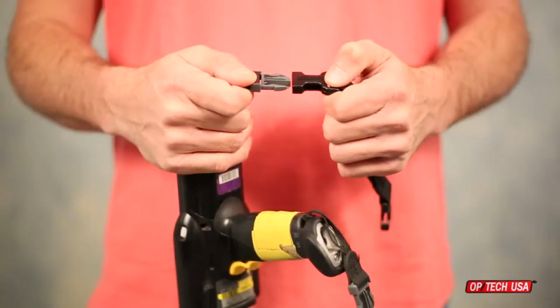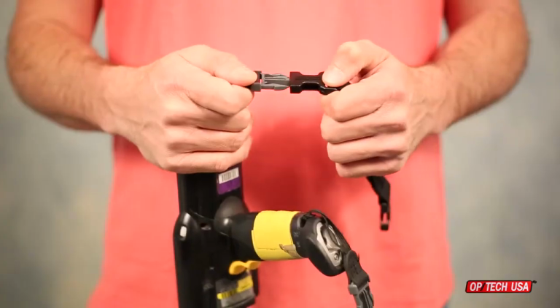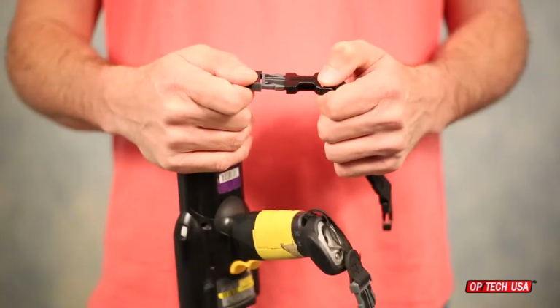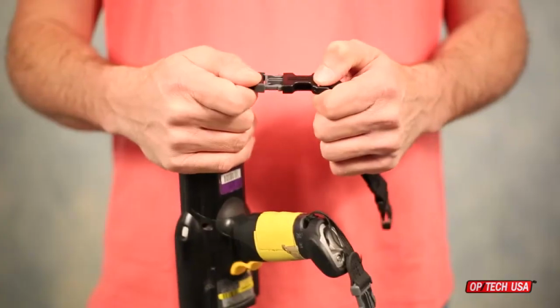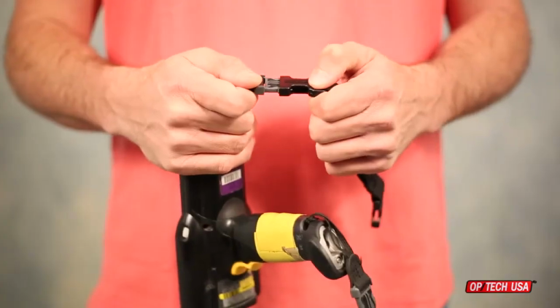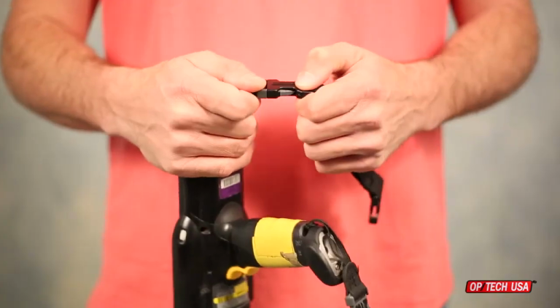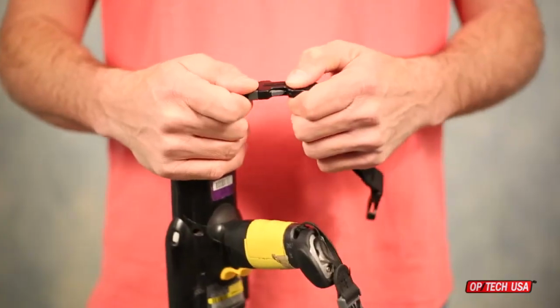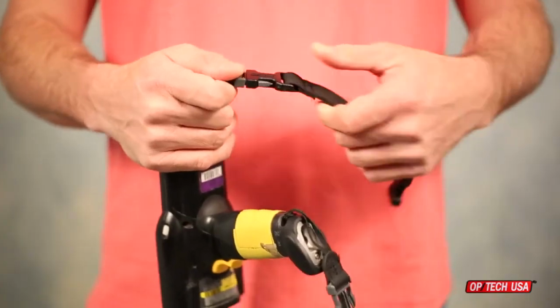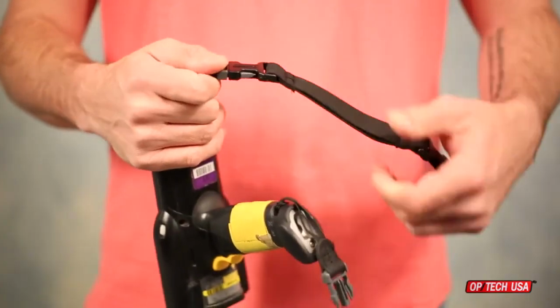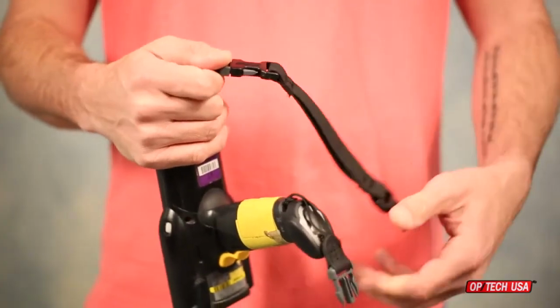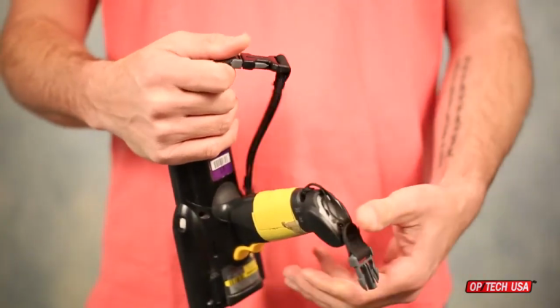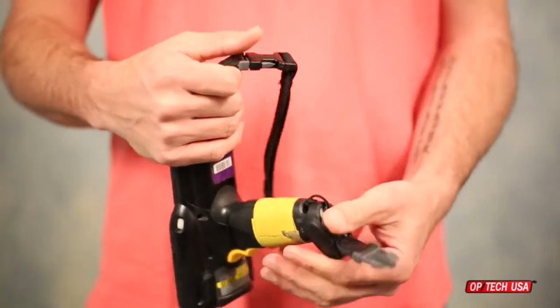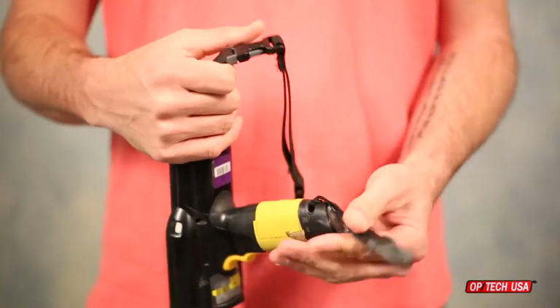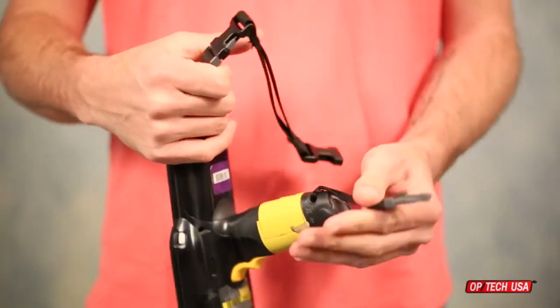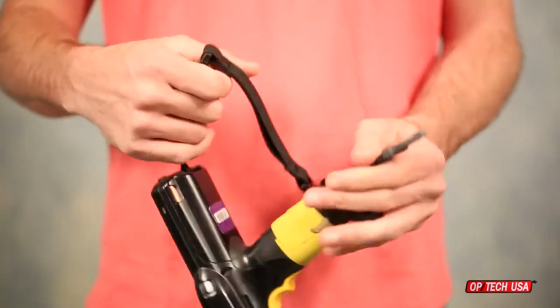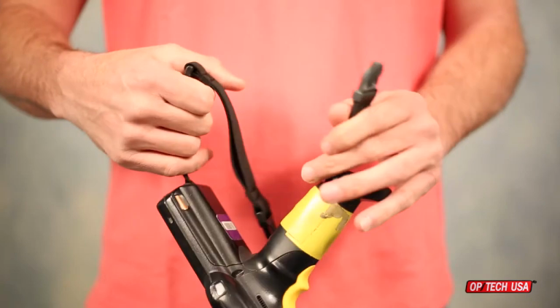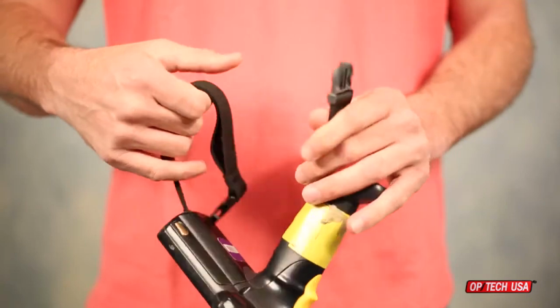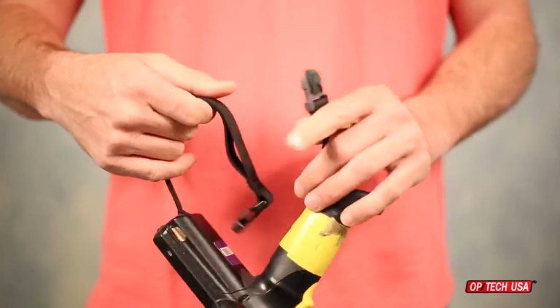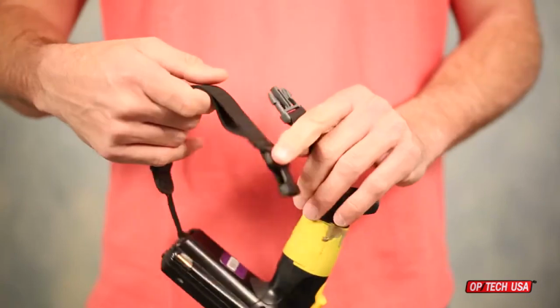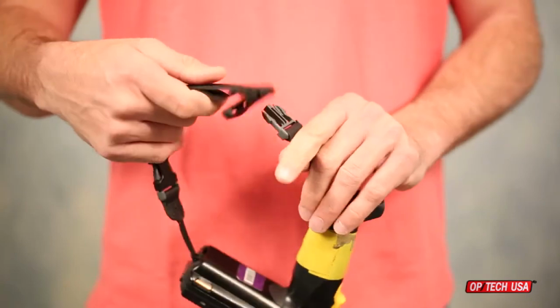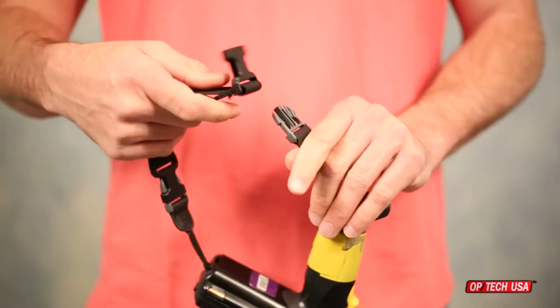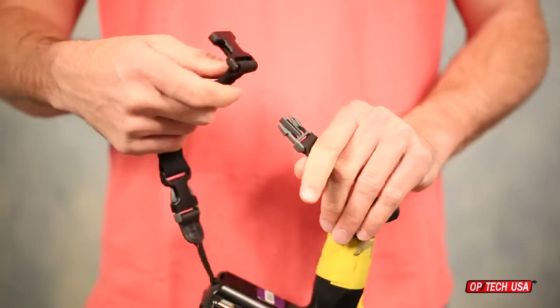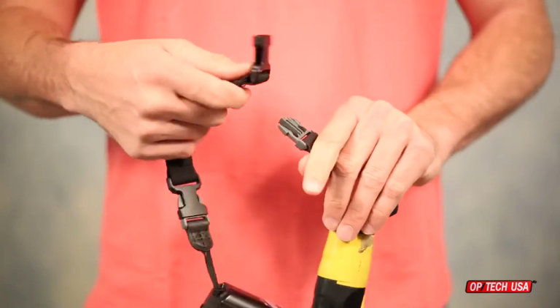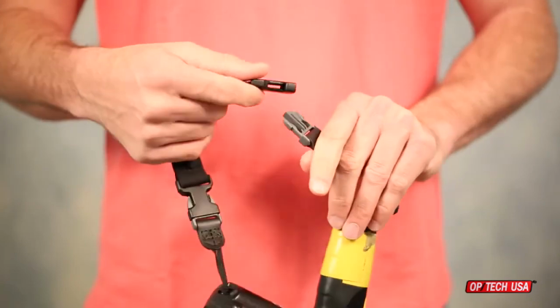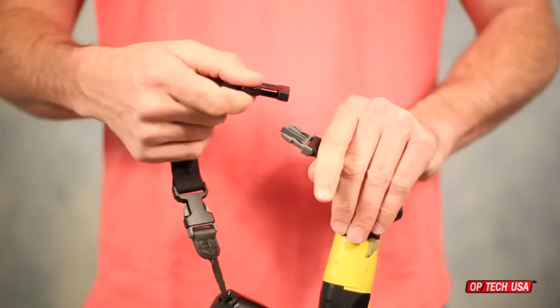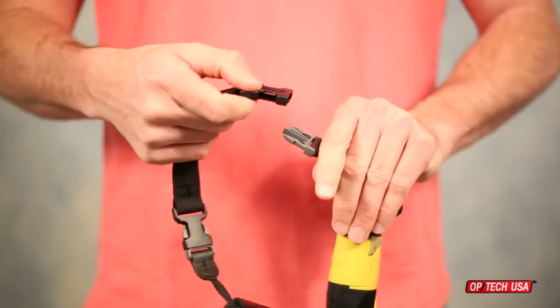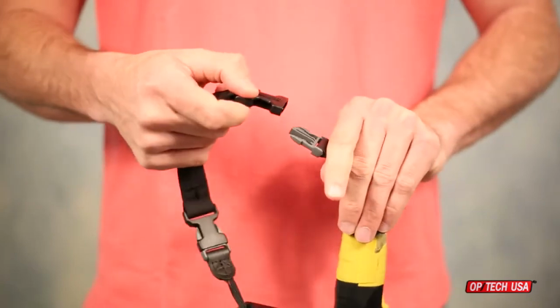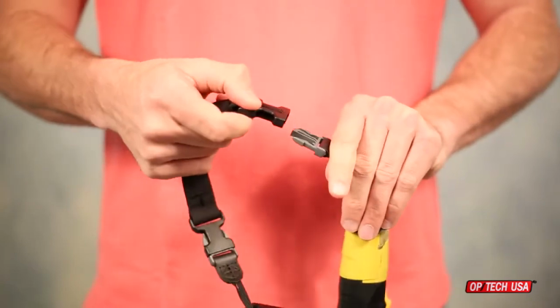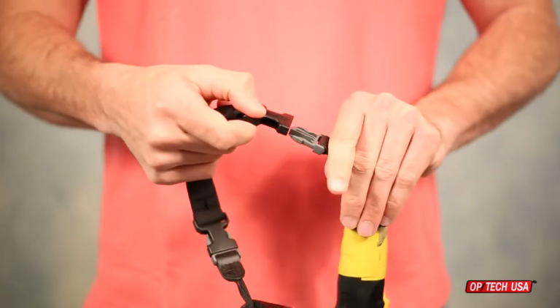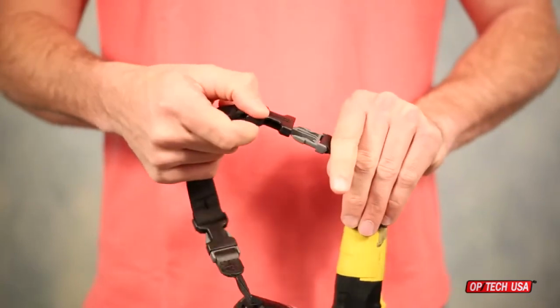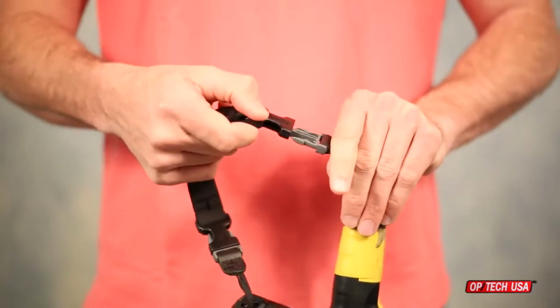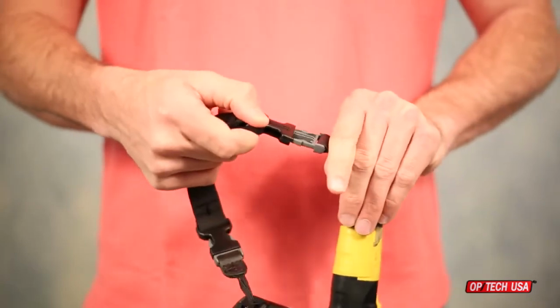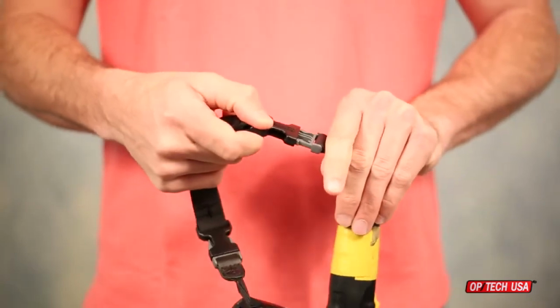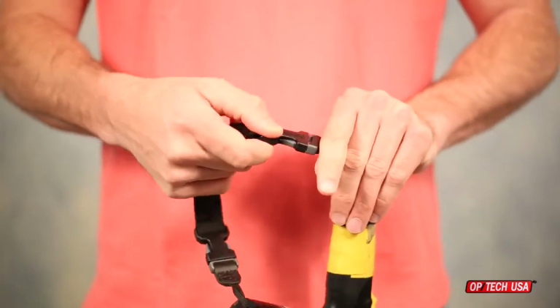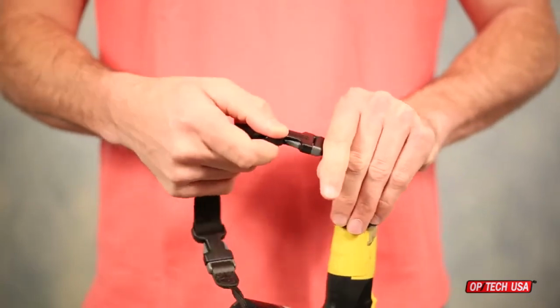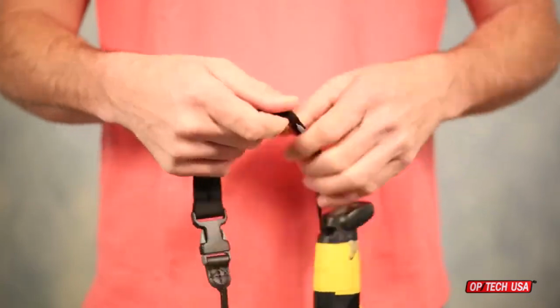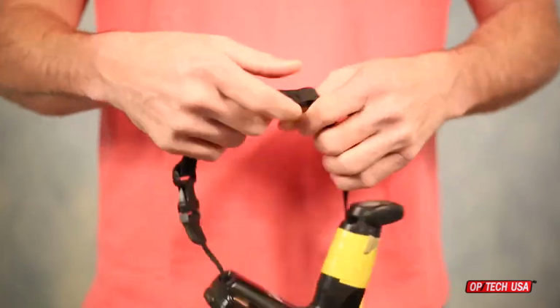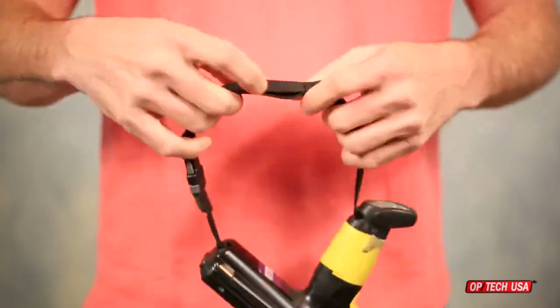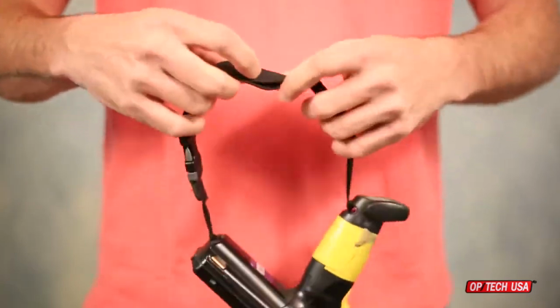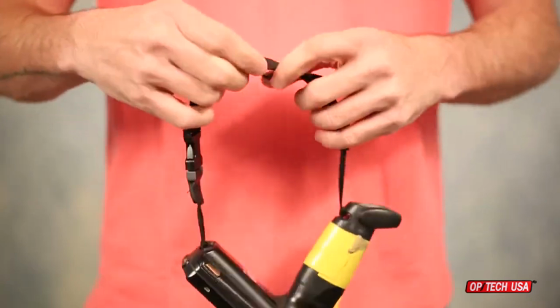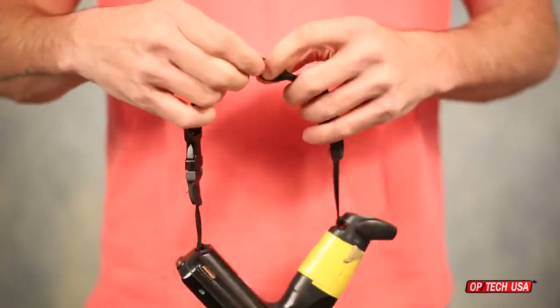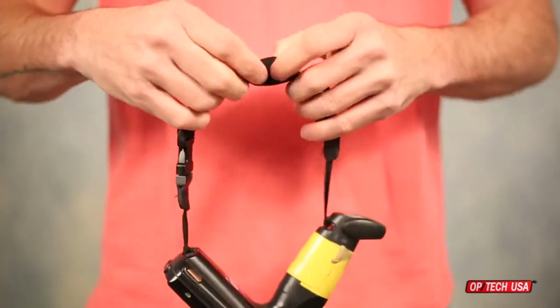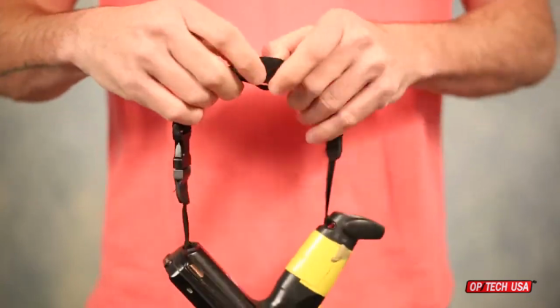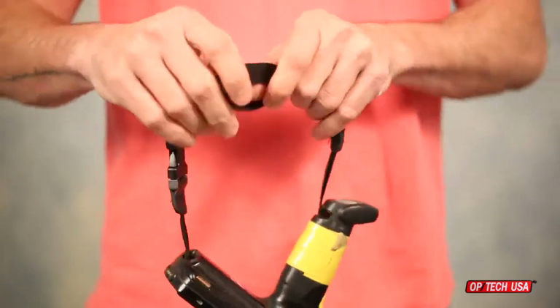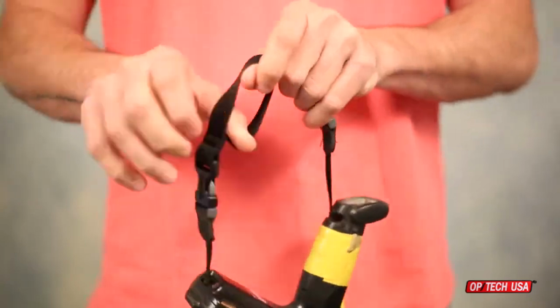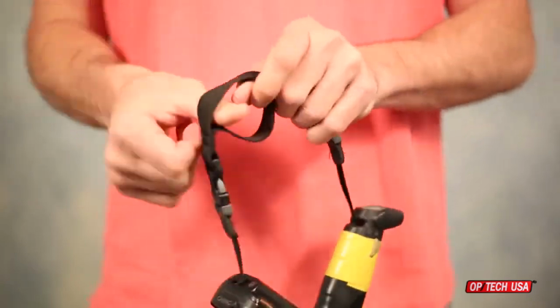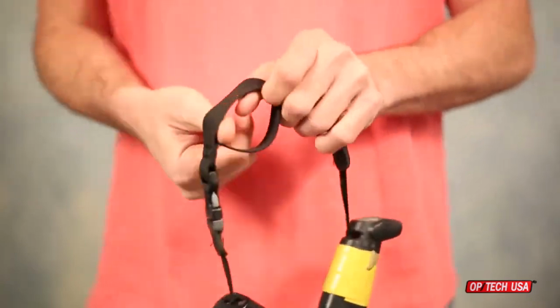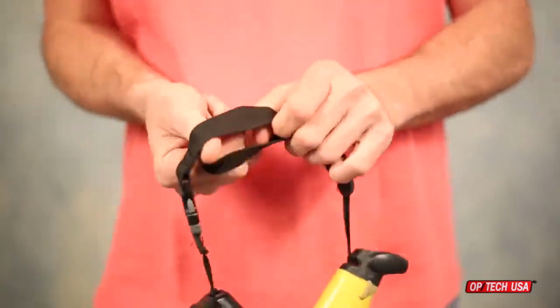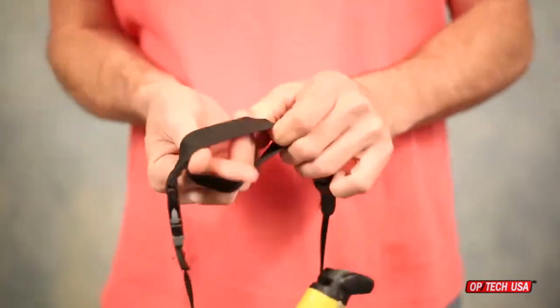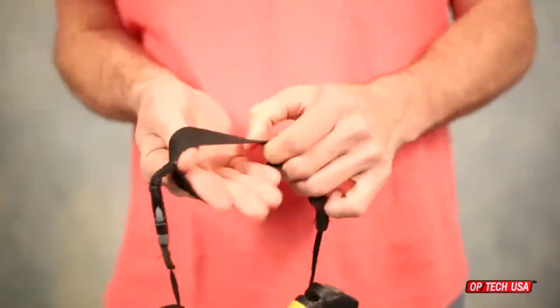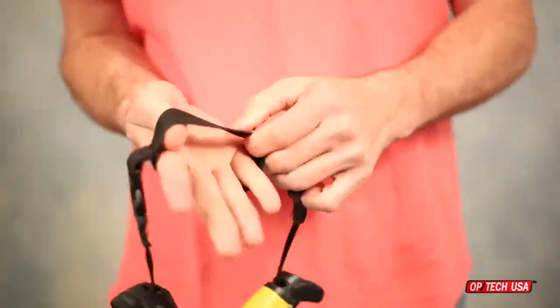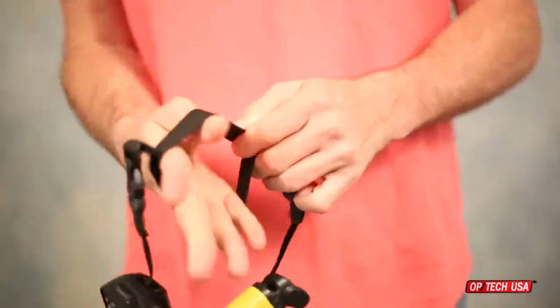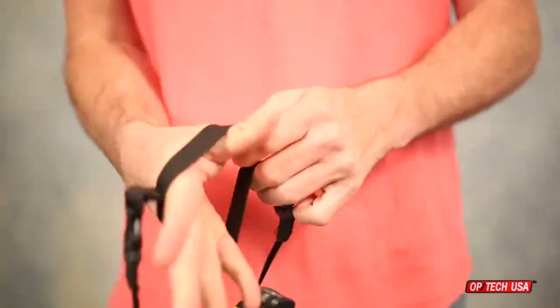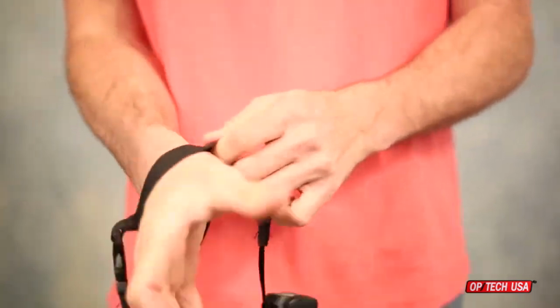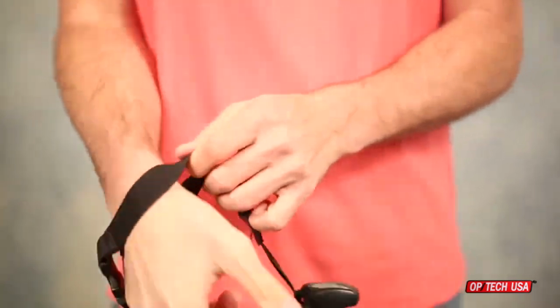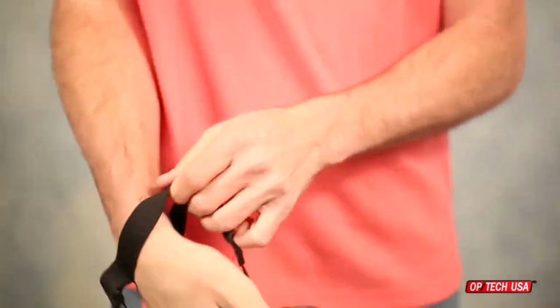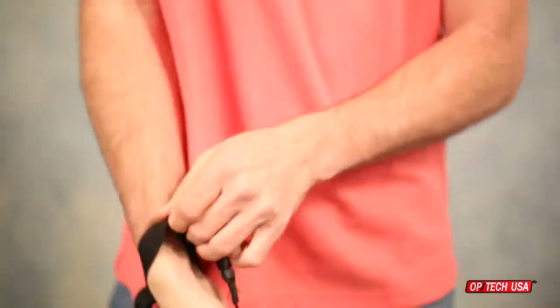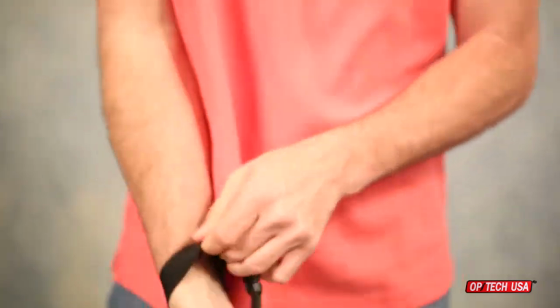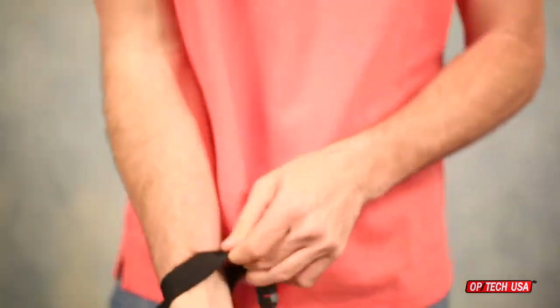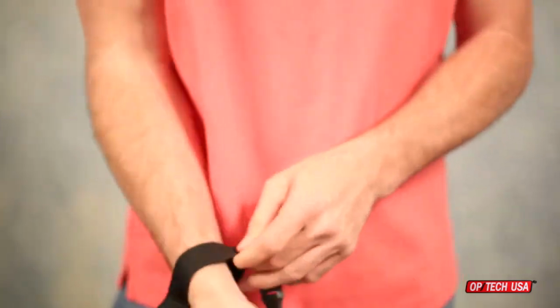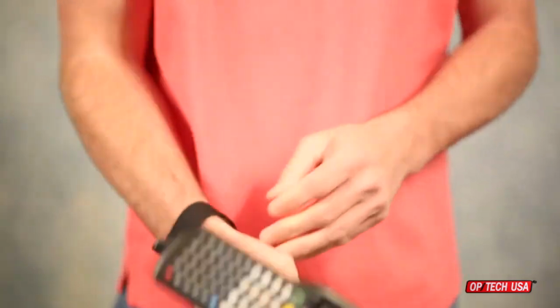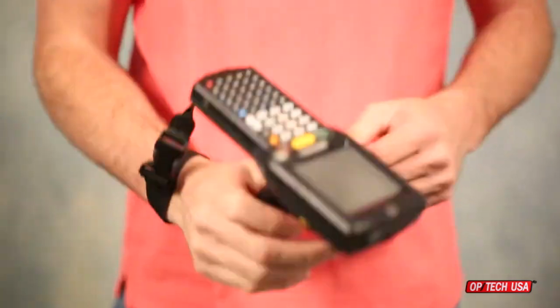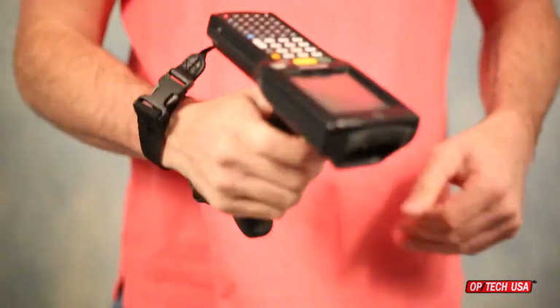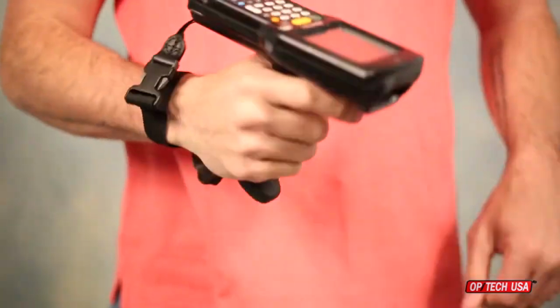Fasten the quick disconnects to the mating connectors on the strap. Slip your hand through the elastic wrist strap and you're ready to go.